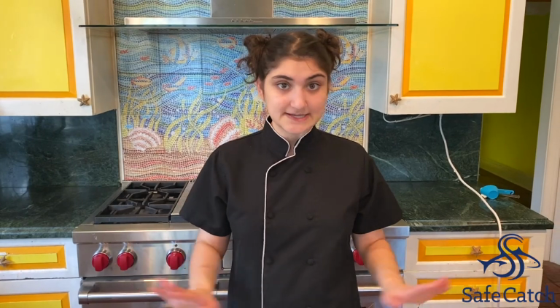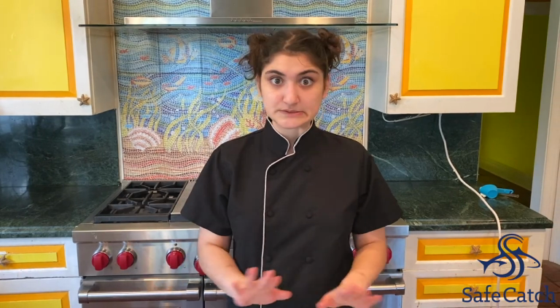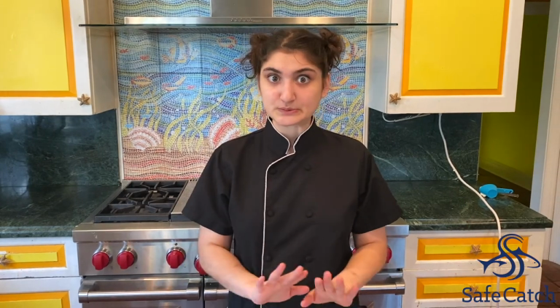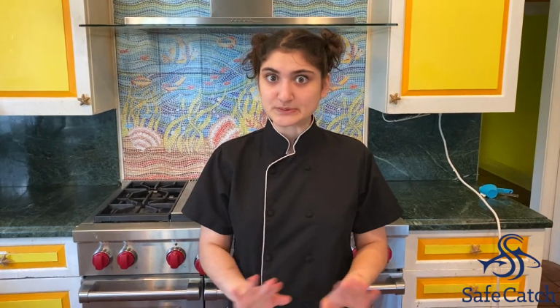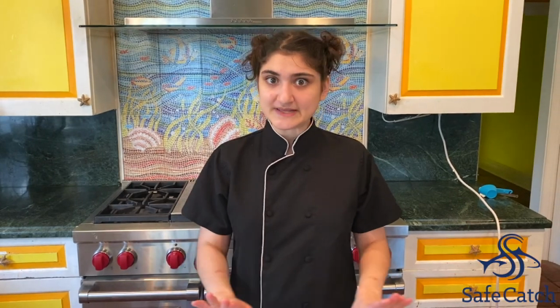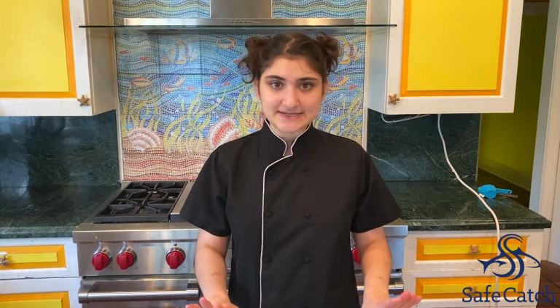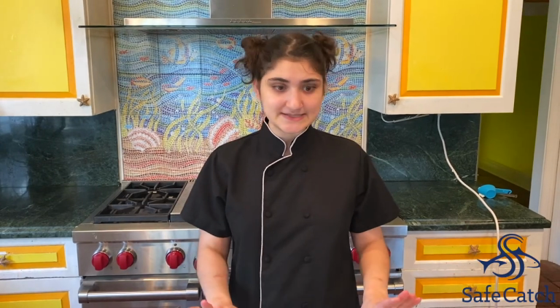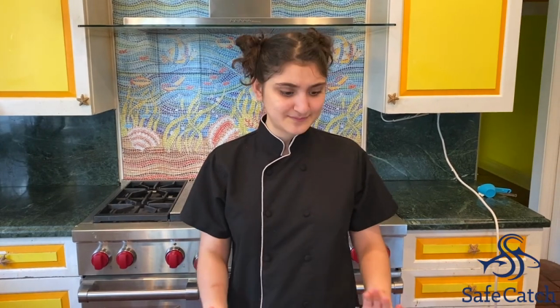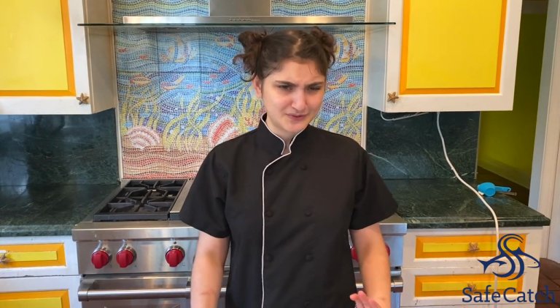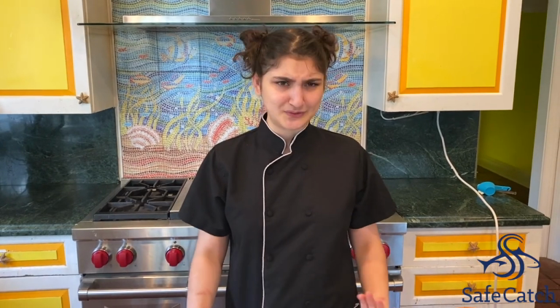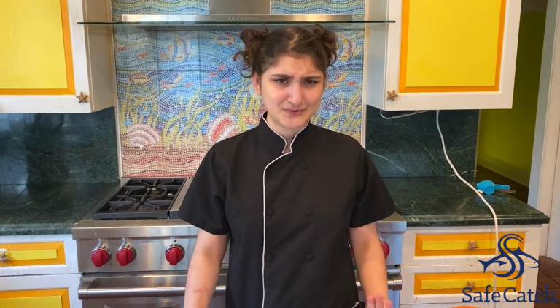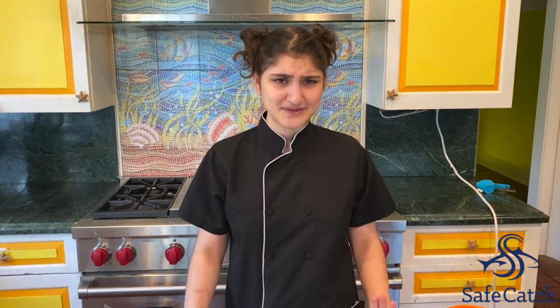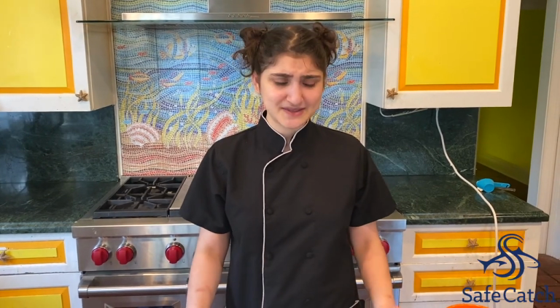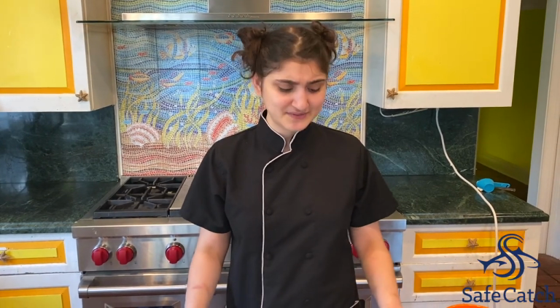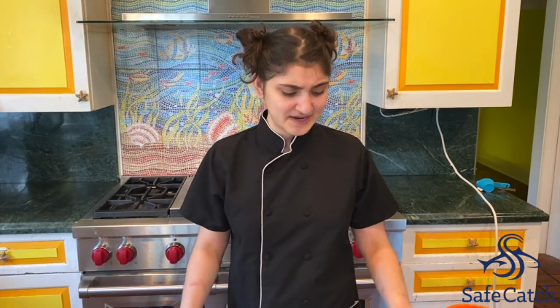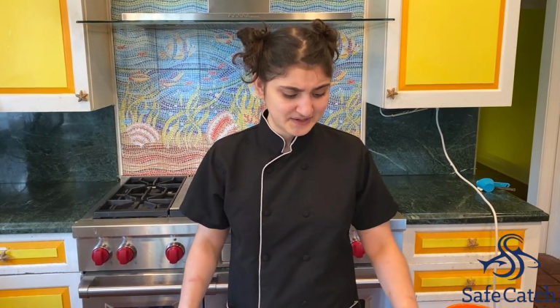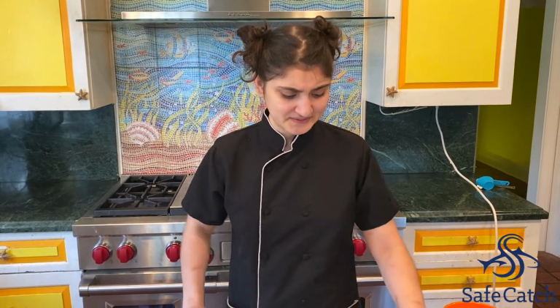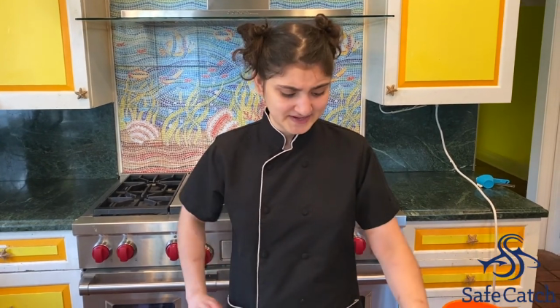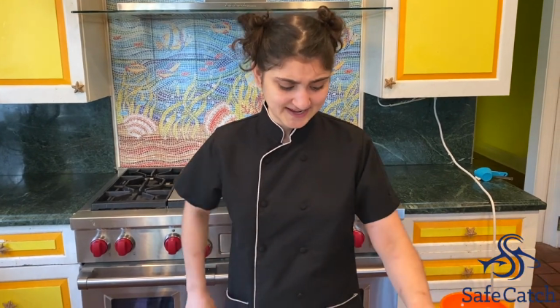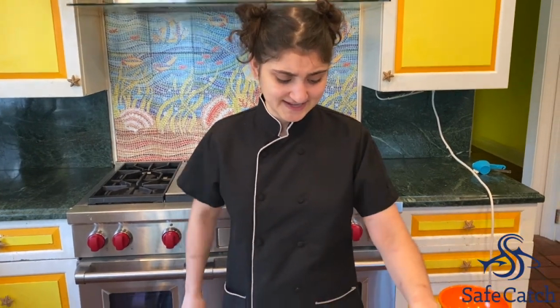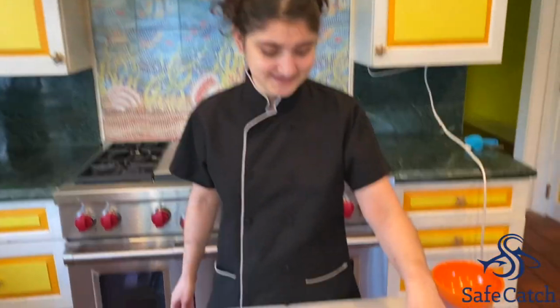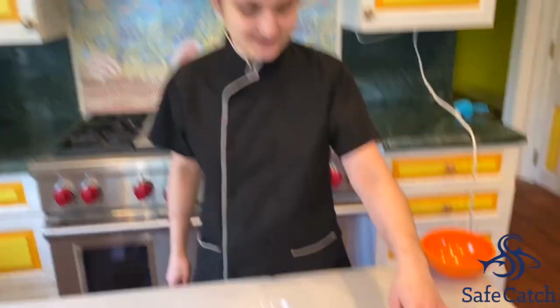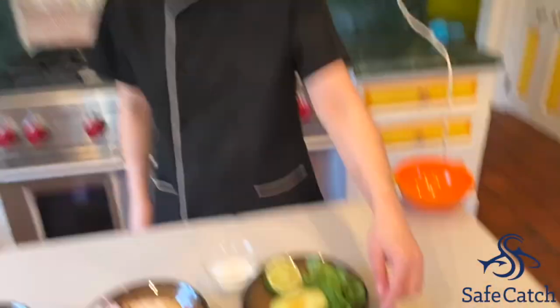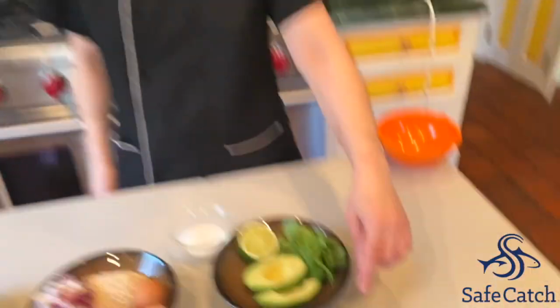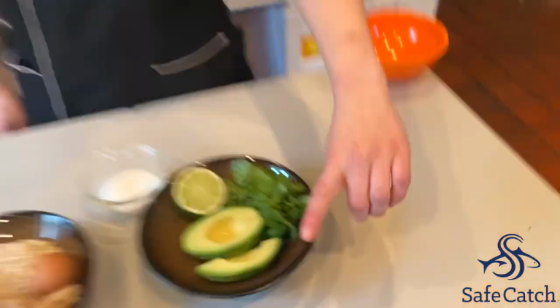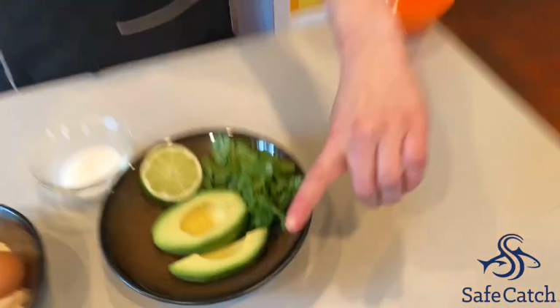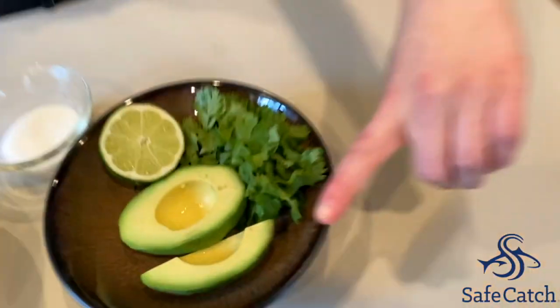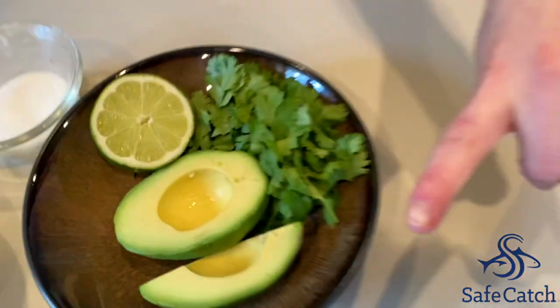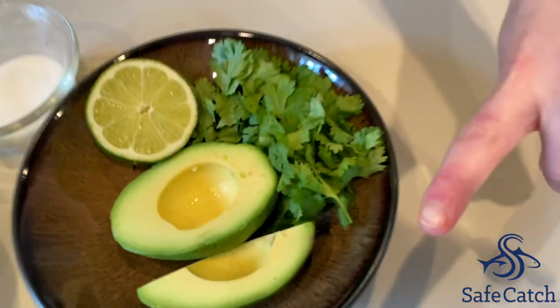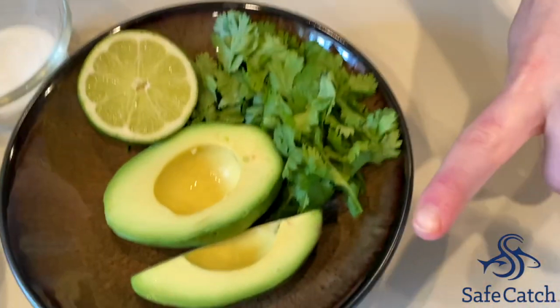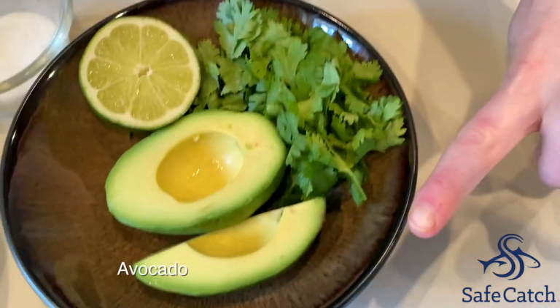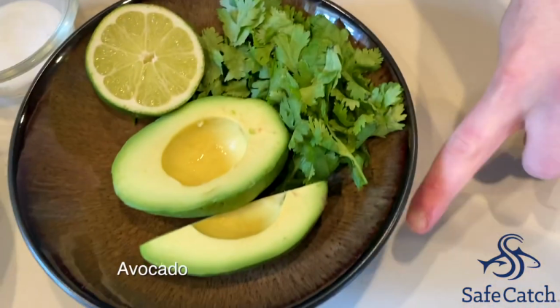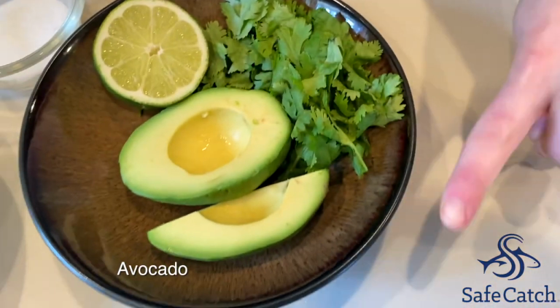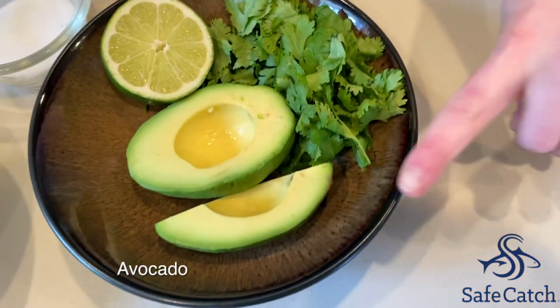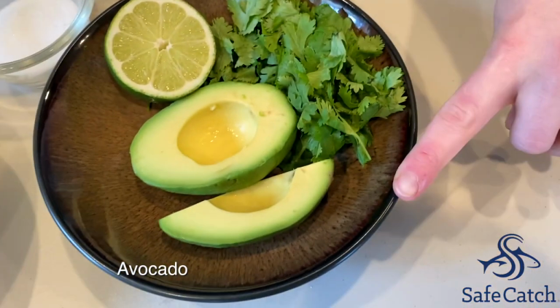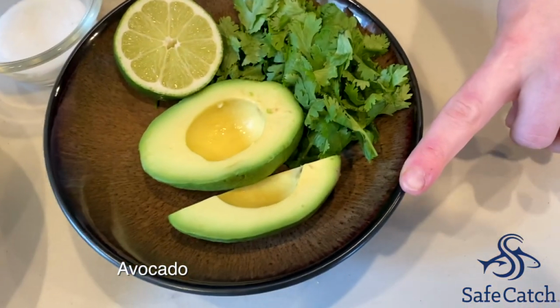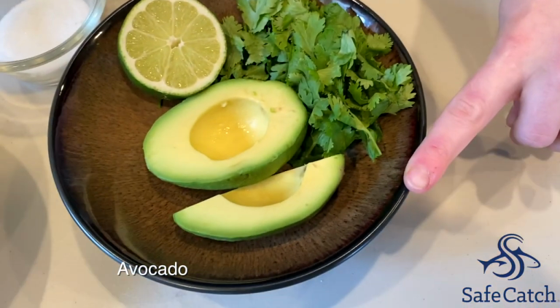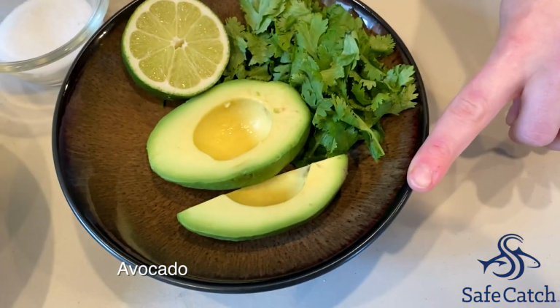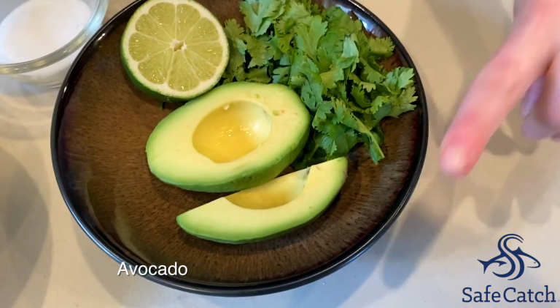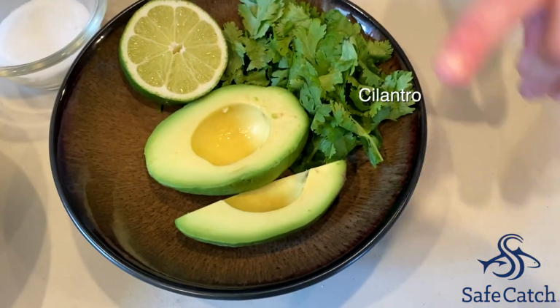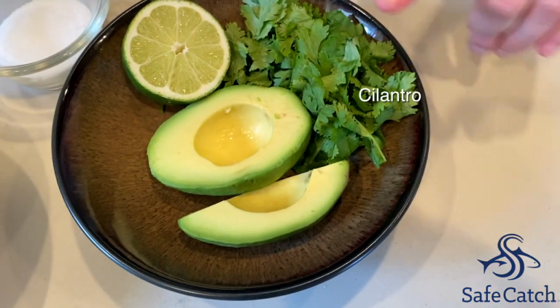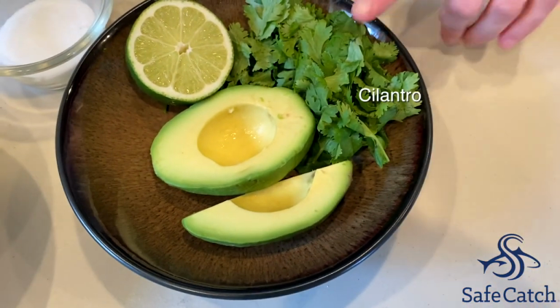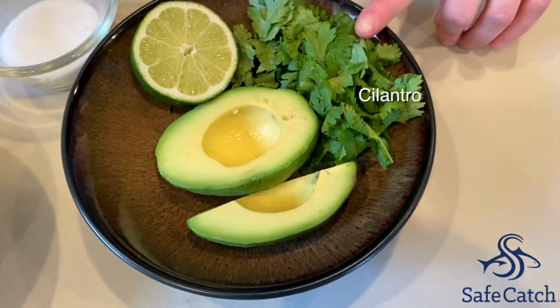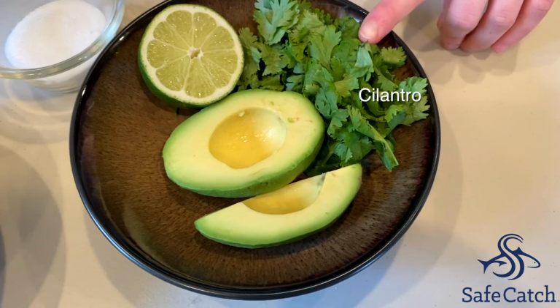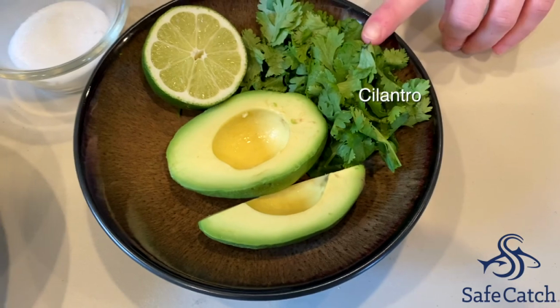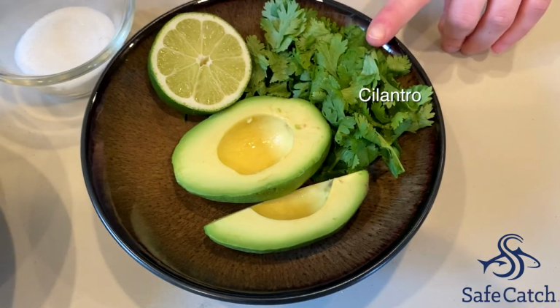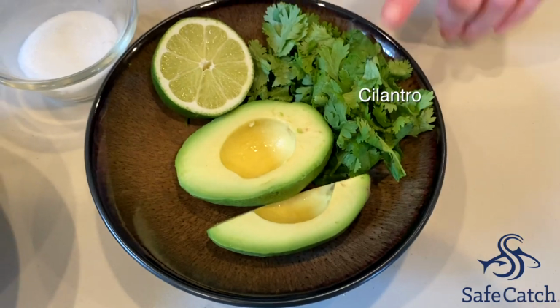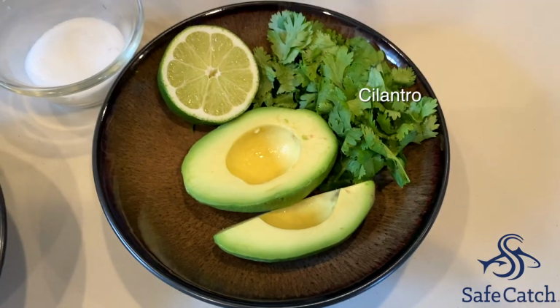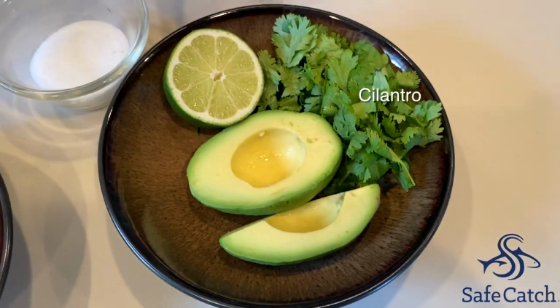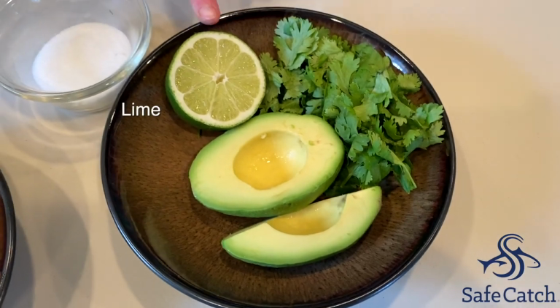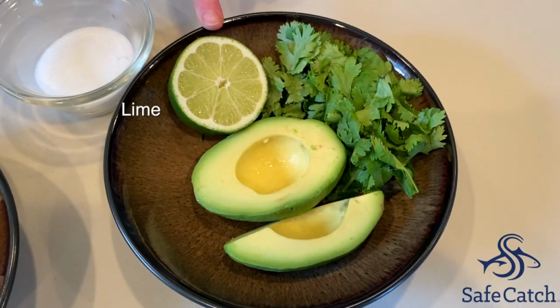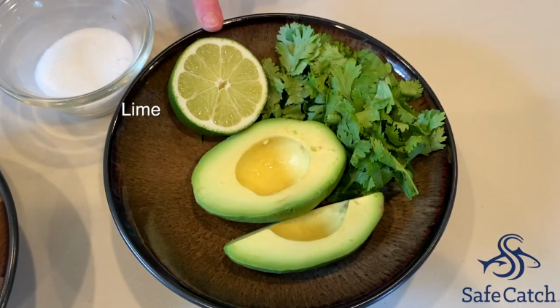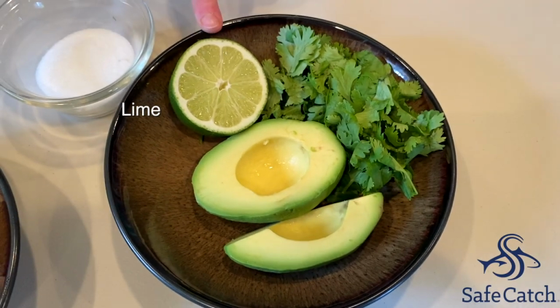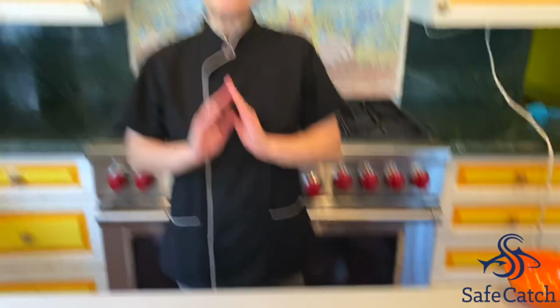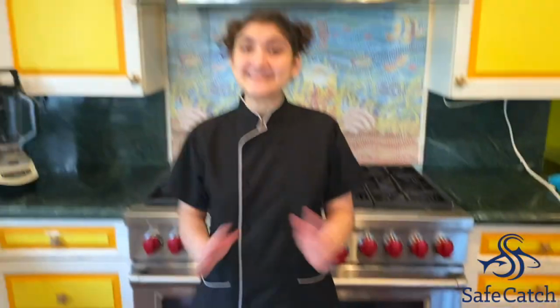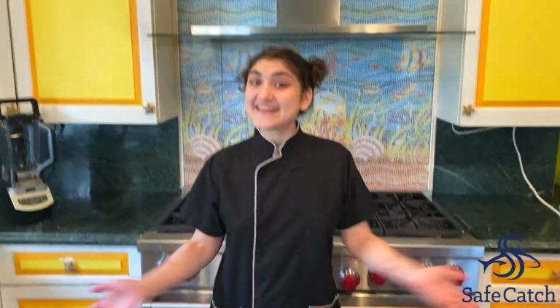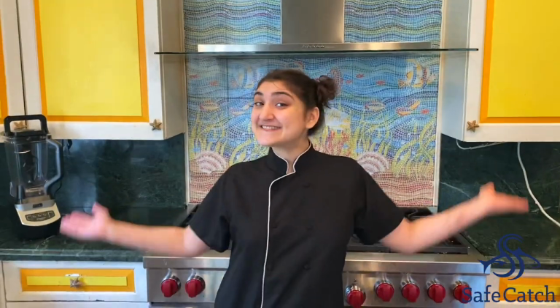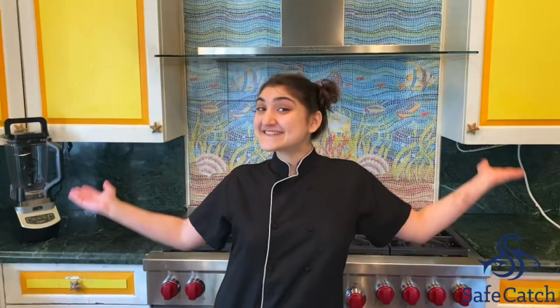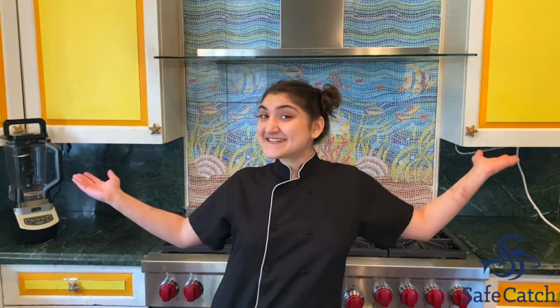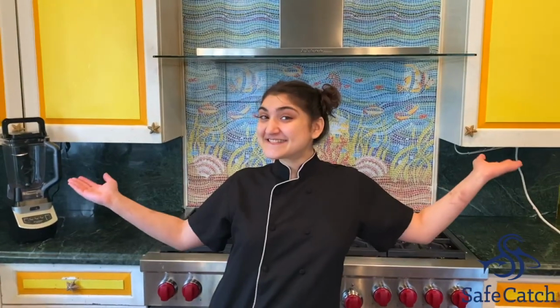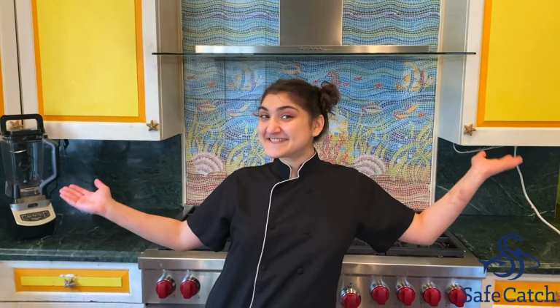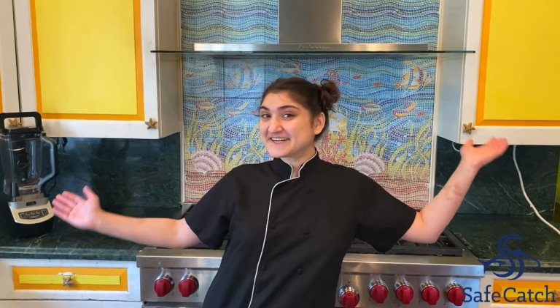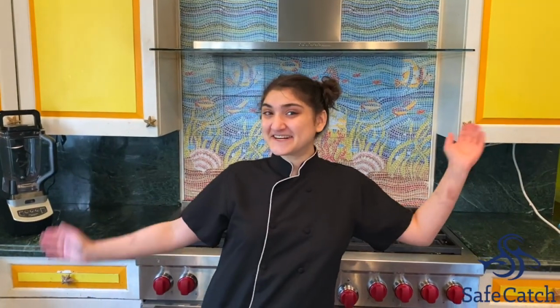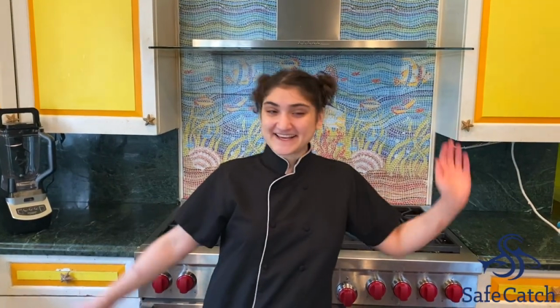And then for our cilantro avocado sauce, it's really simple — only three ingredients. We're going to have avocado, cilantro, and lime. Let's get started.